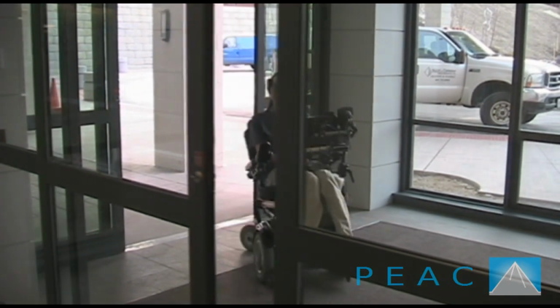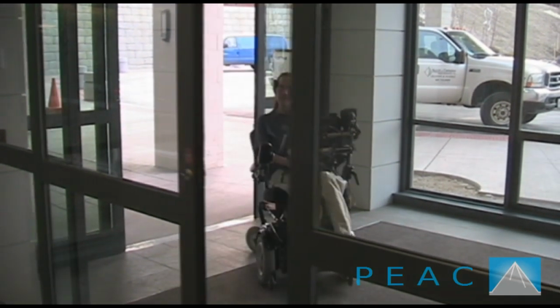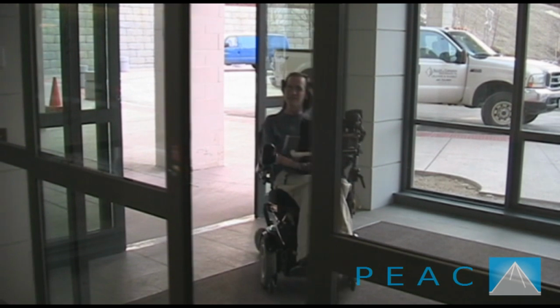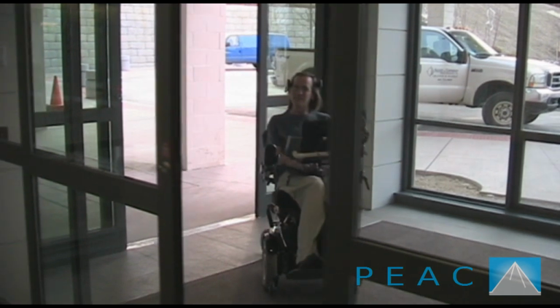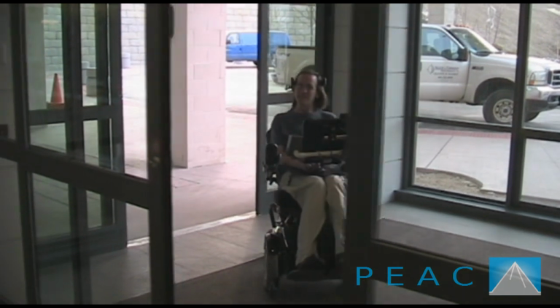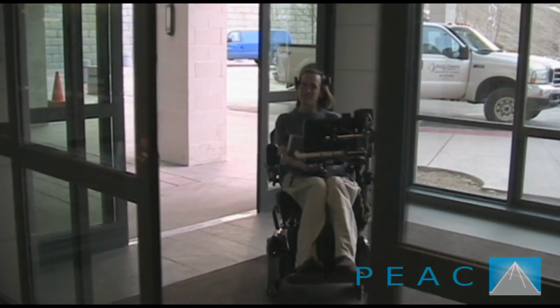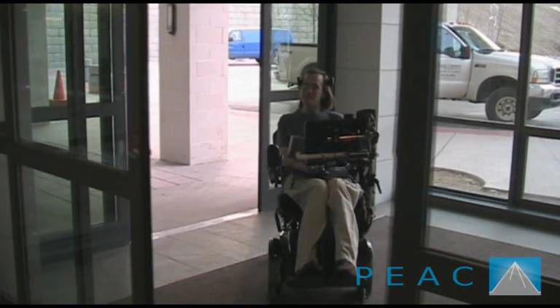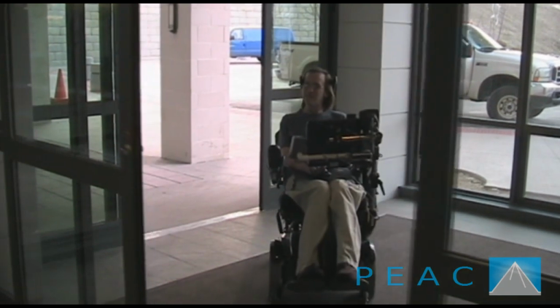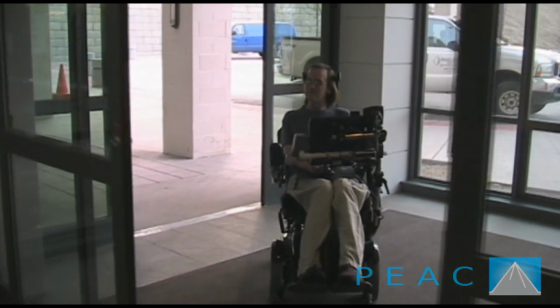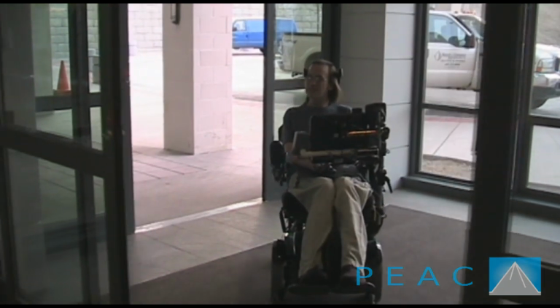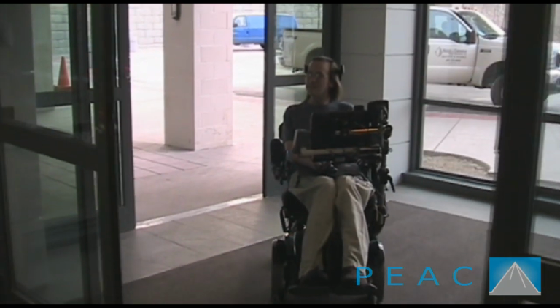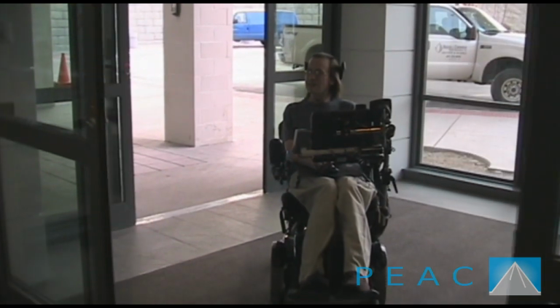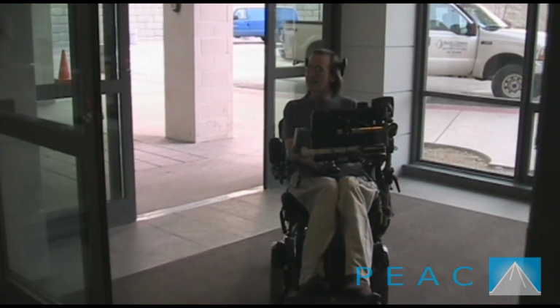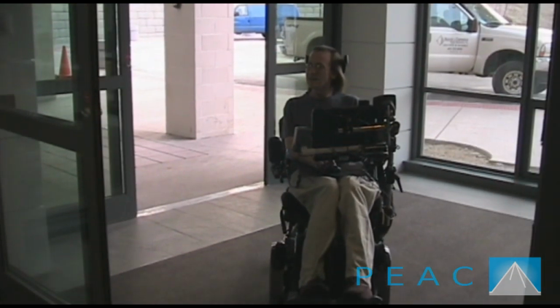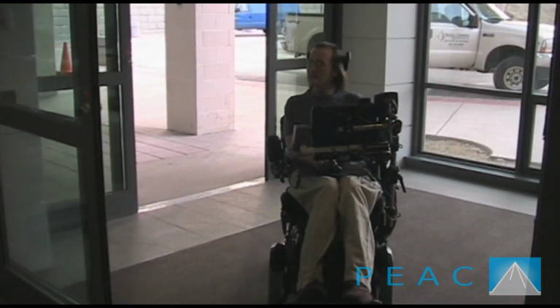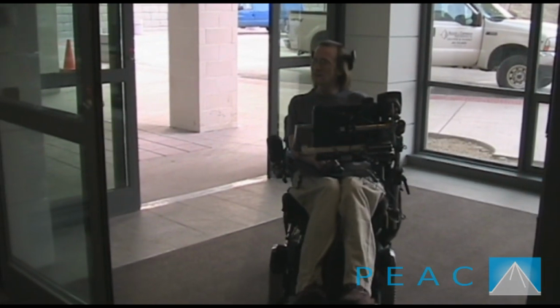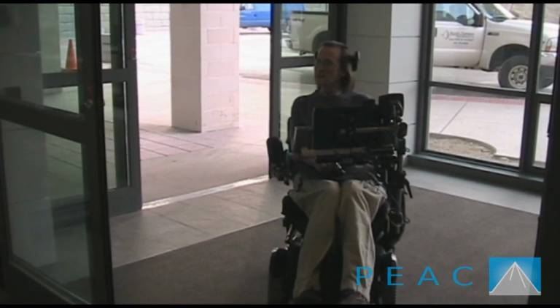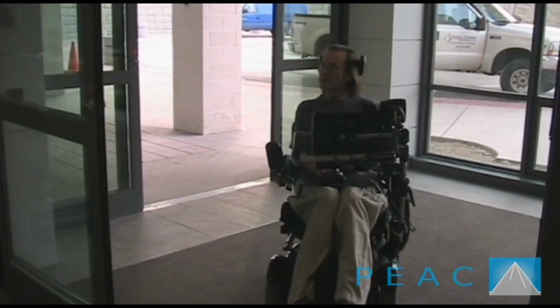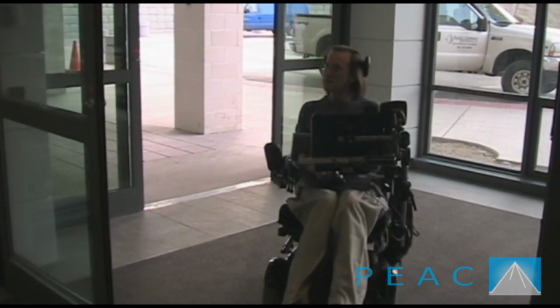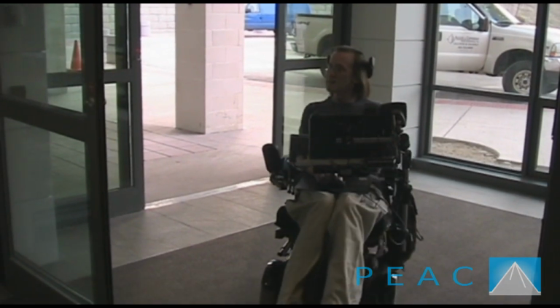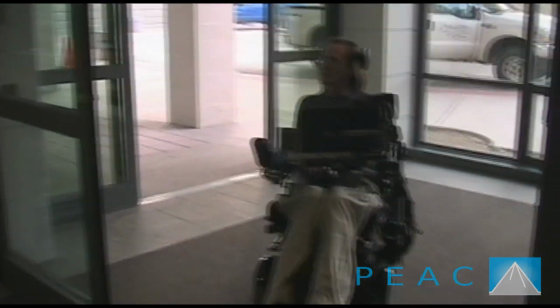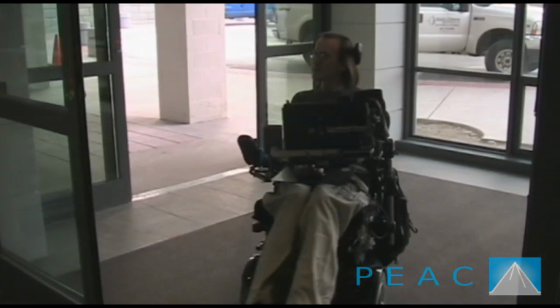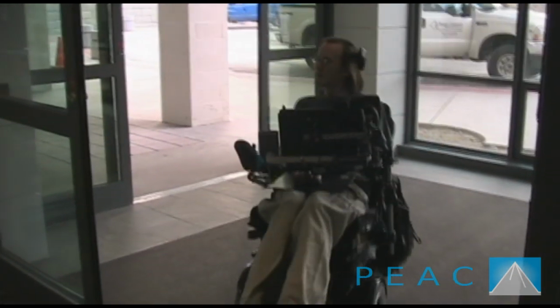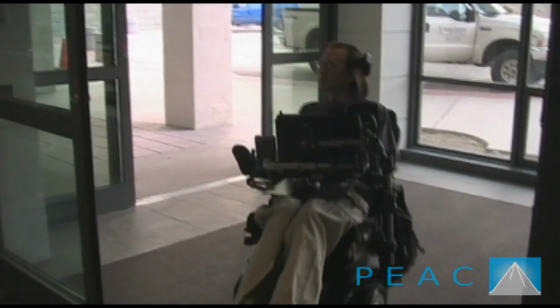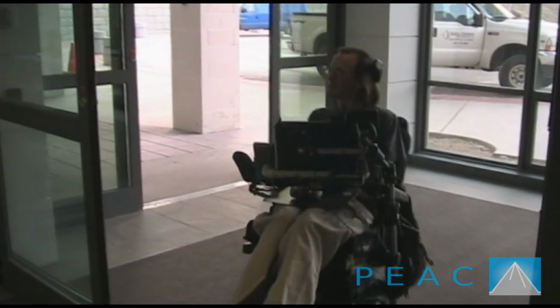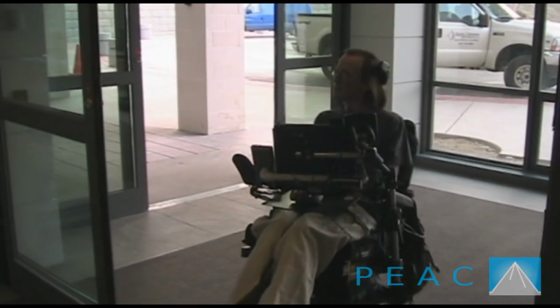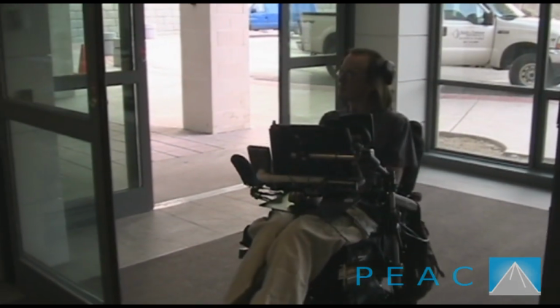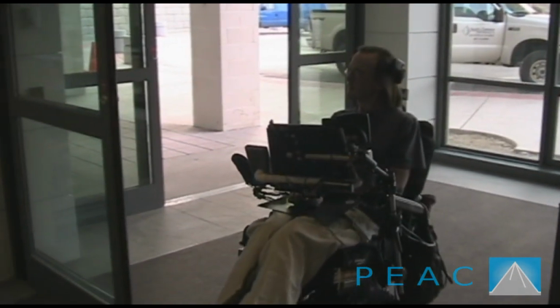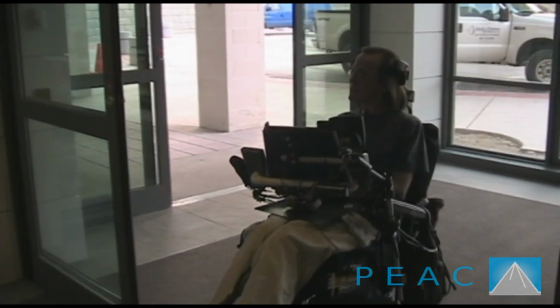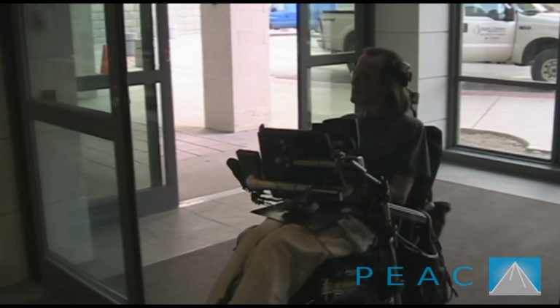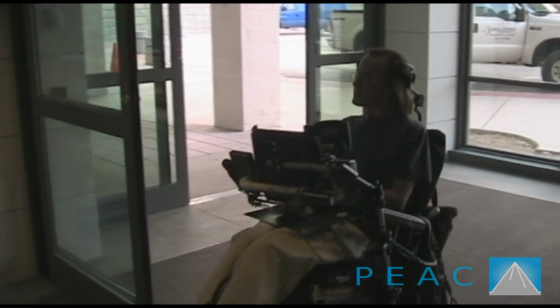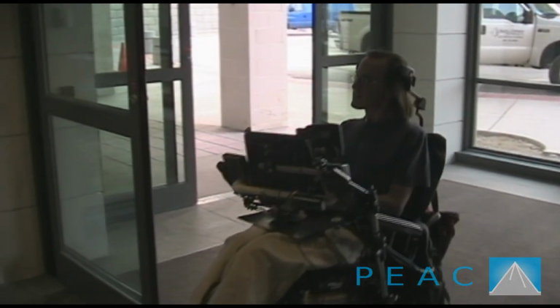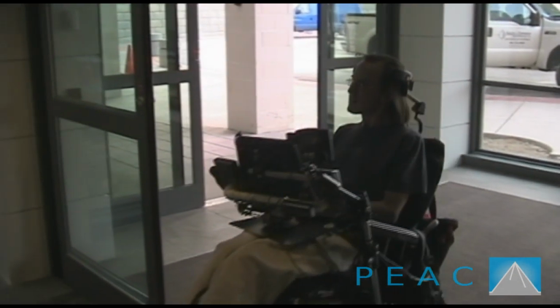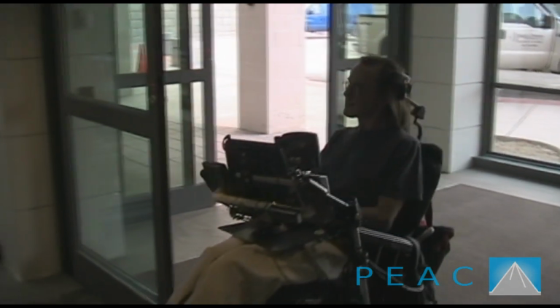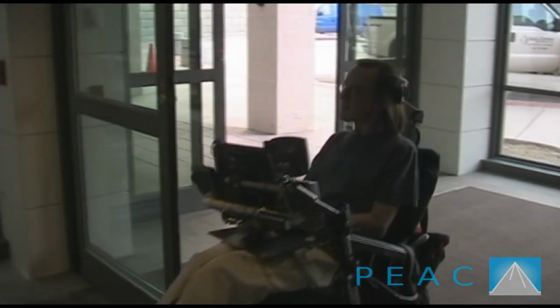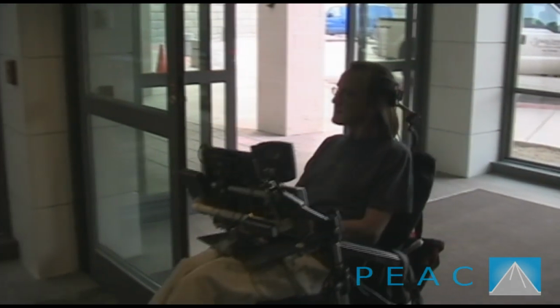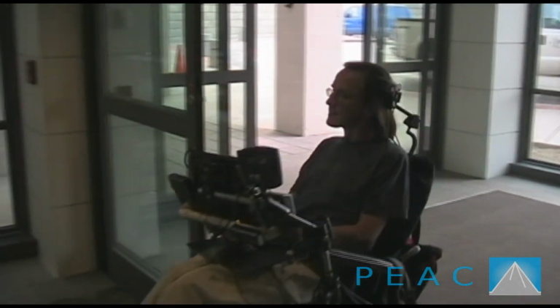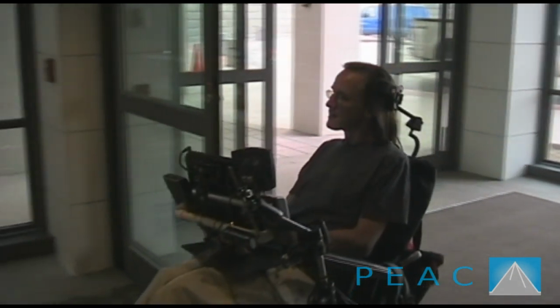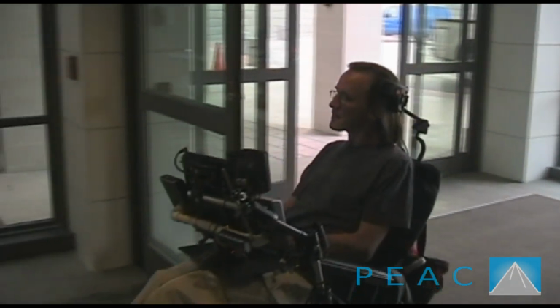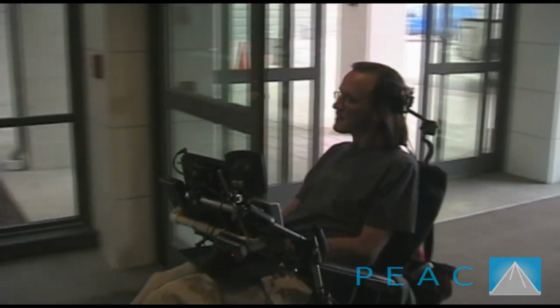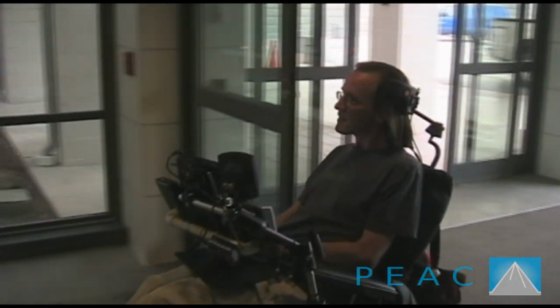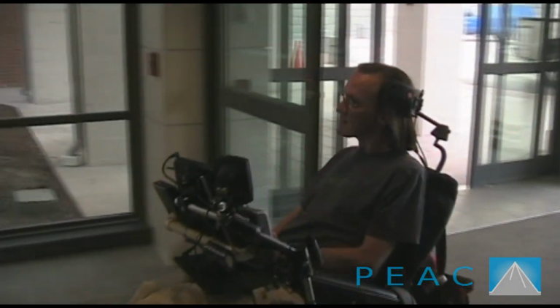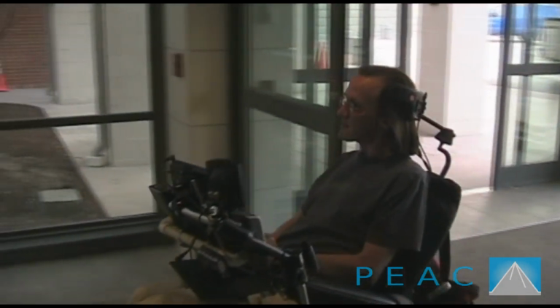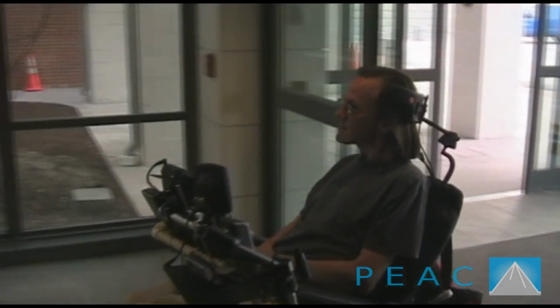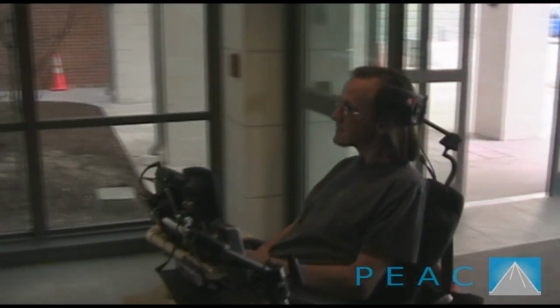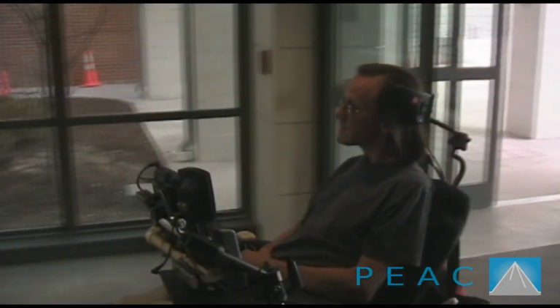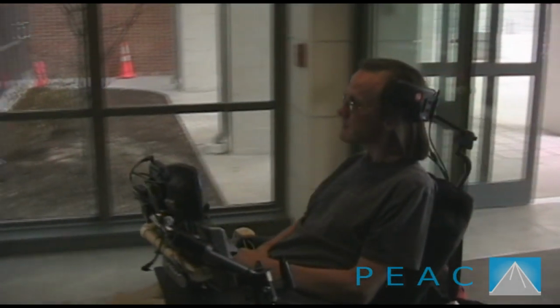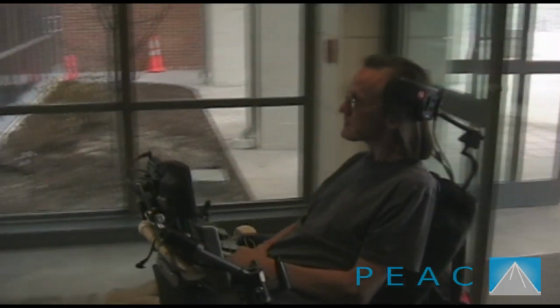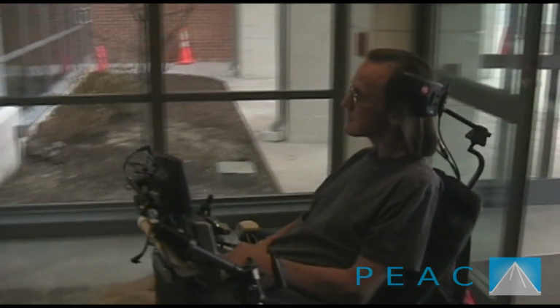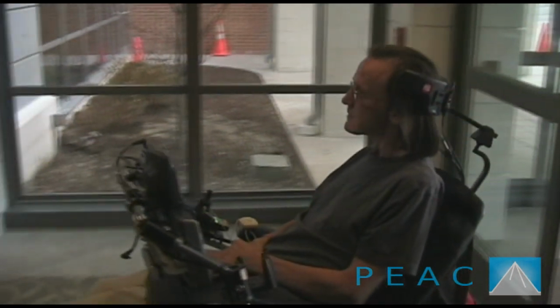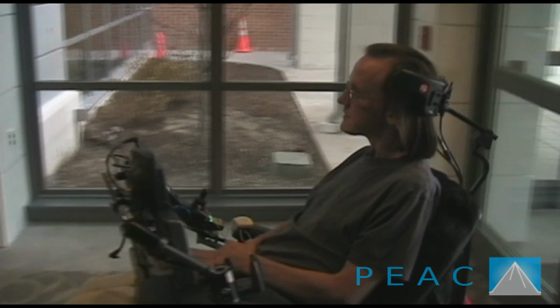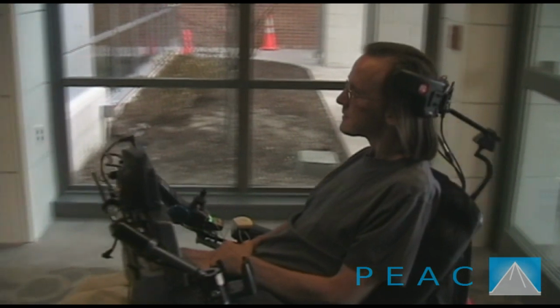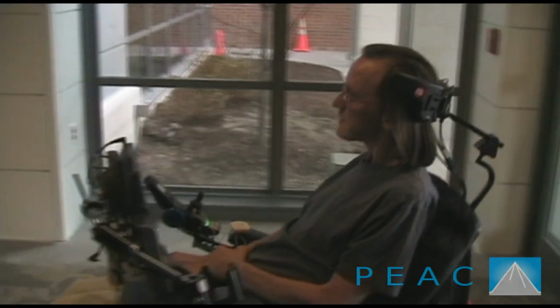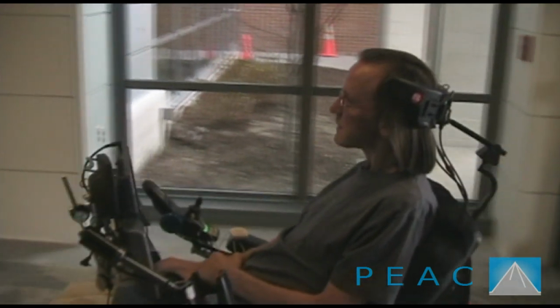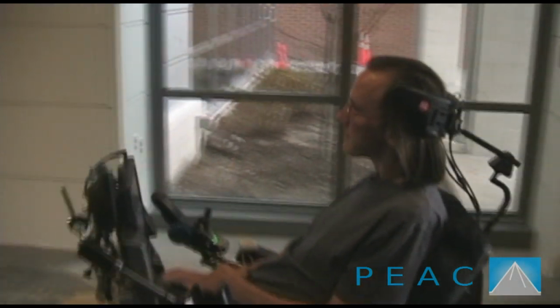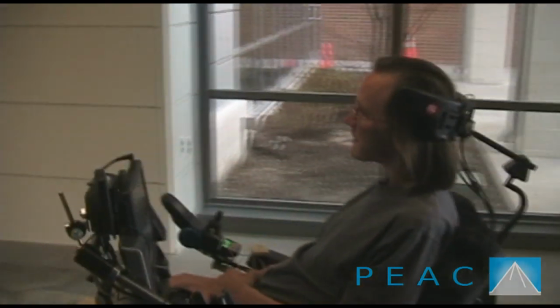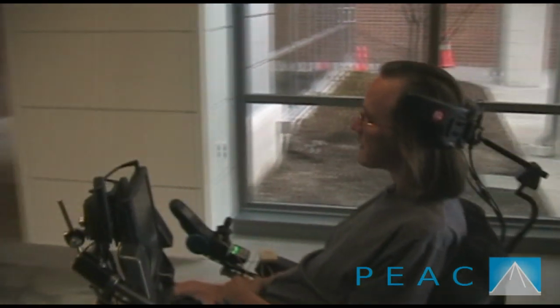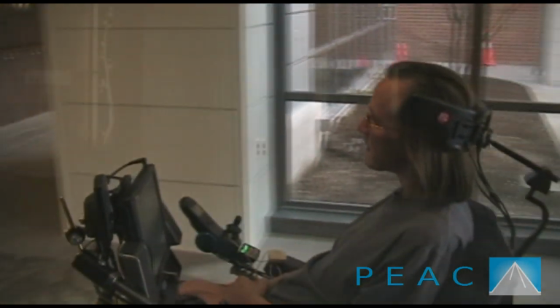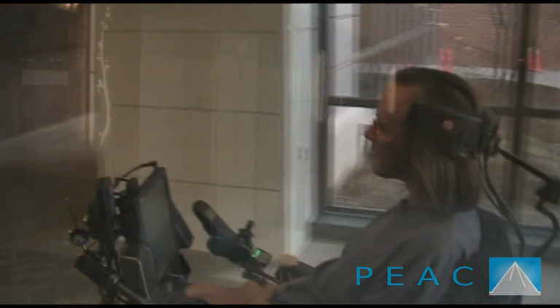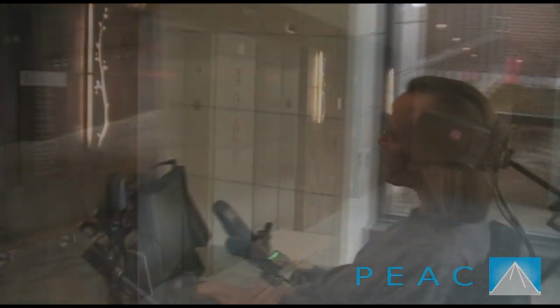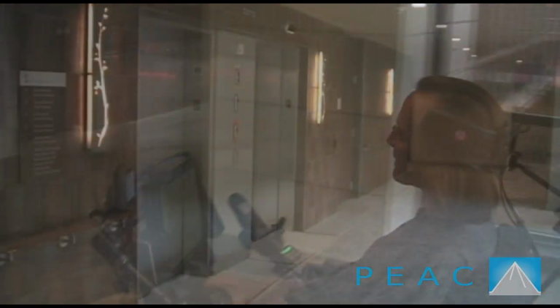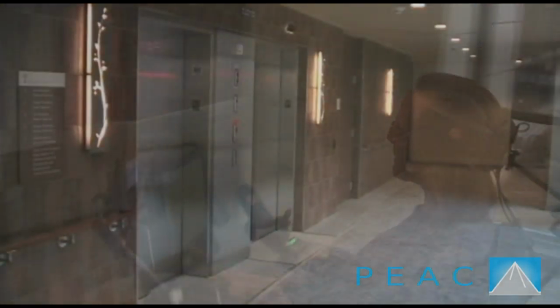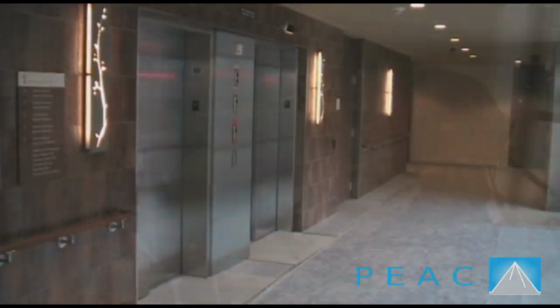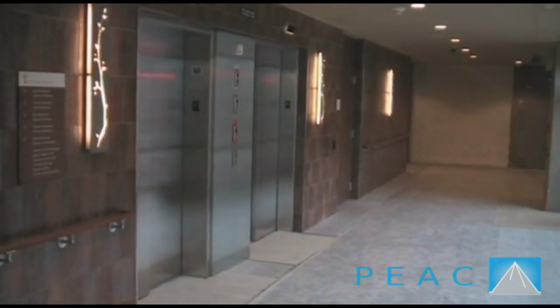Steve can control the HVAC system, the lights, AV equipment like TV and CD player, the nurse call system, and the blinds.